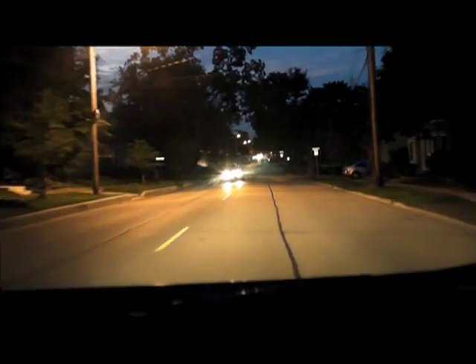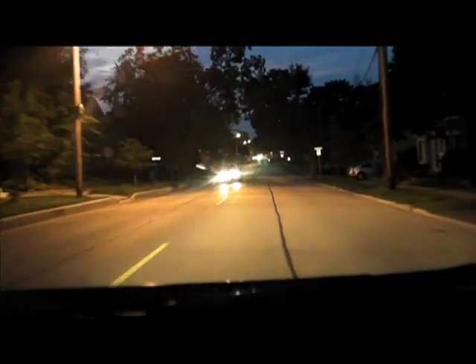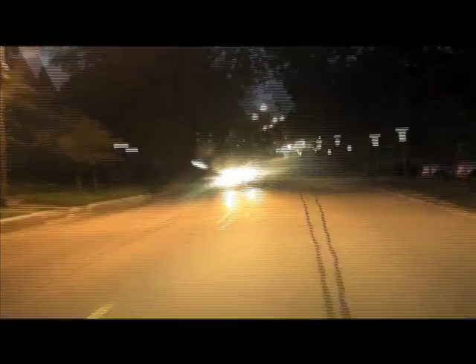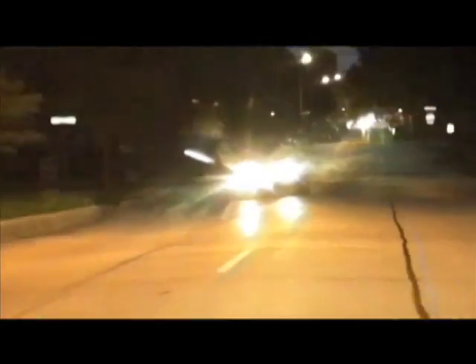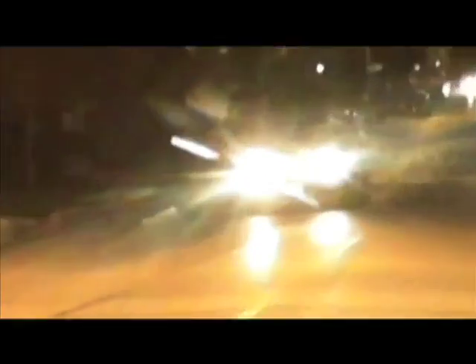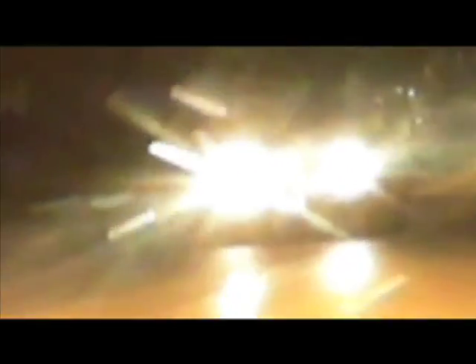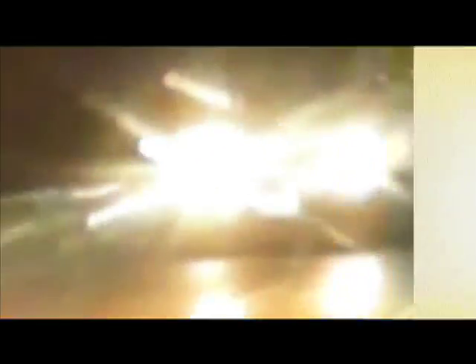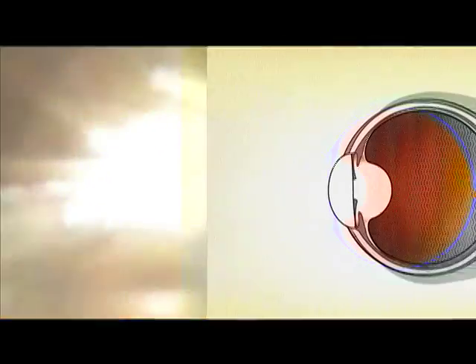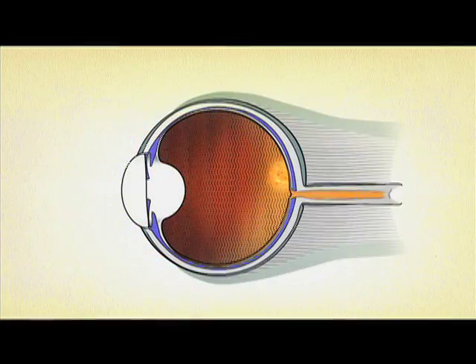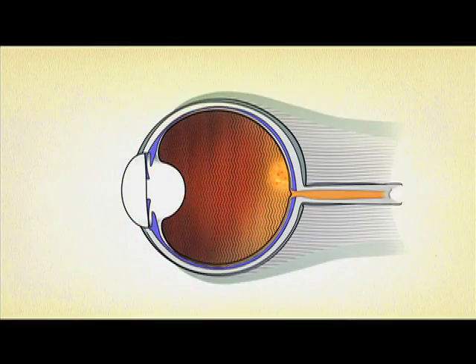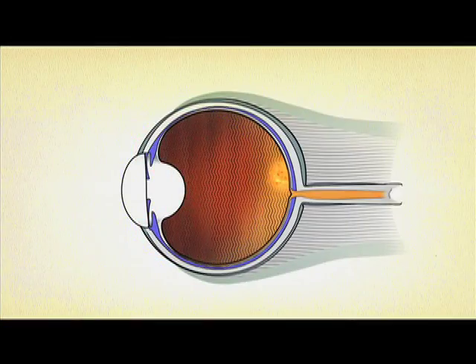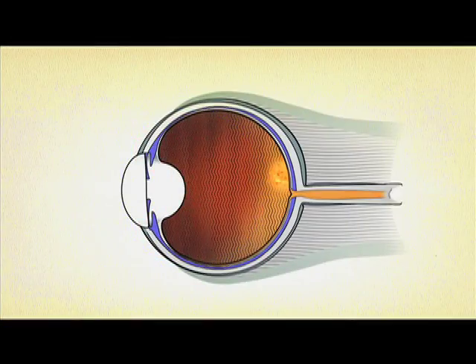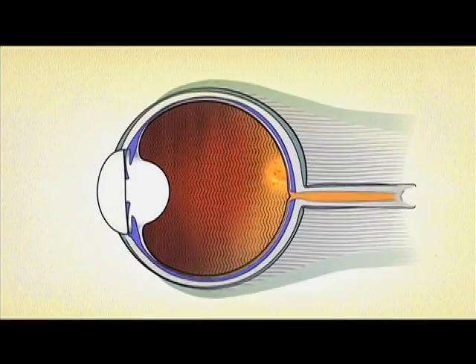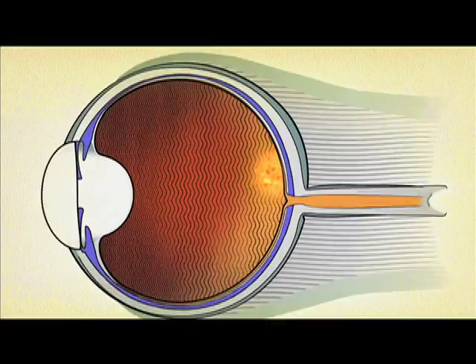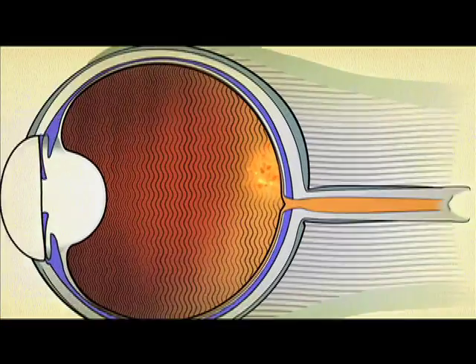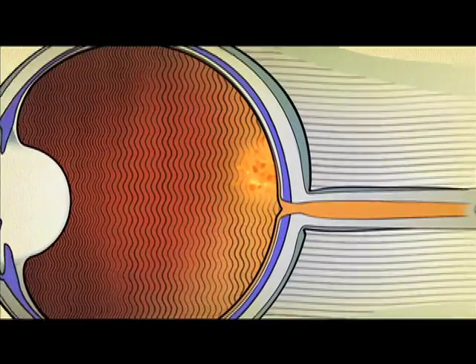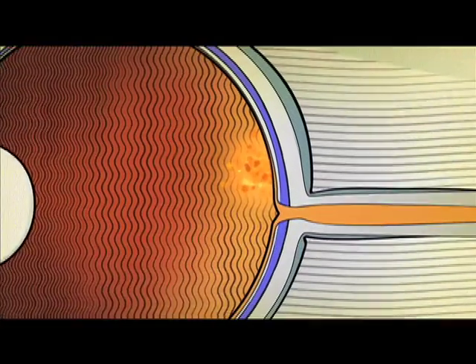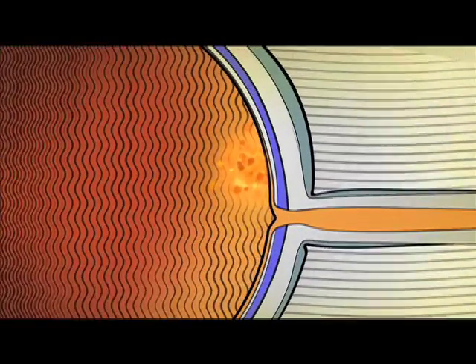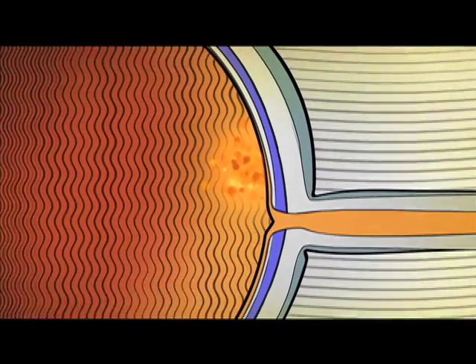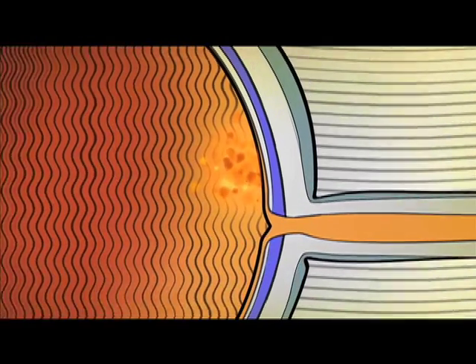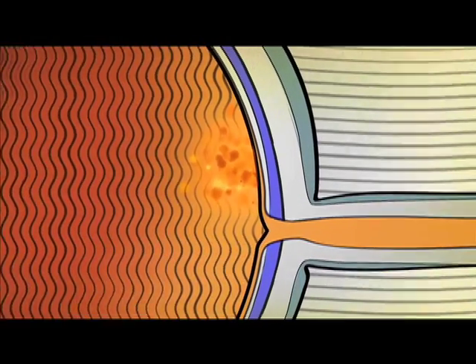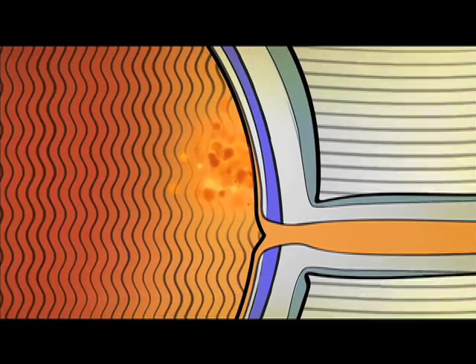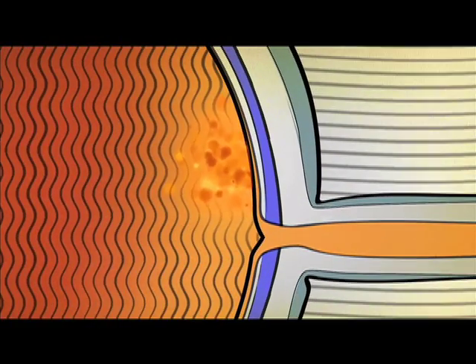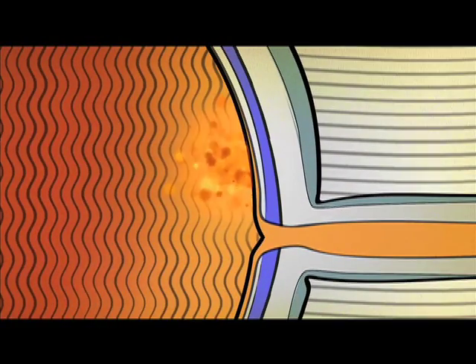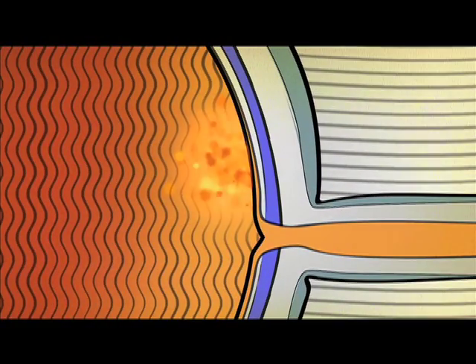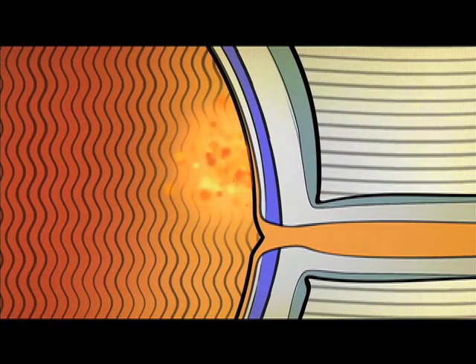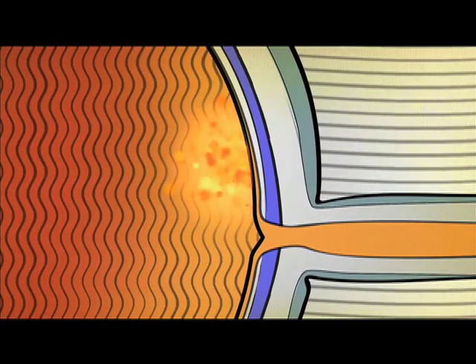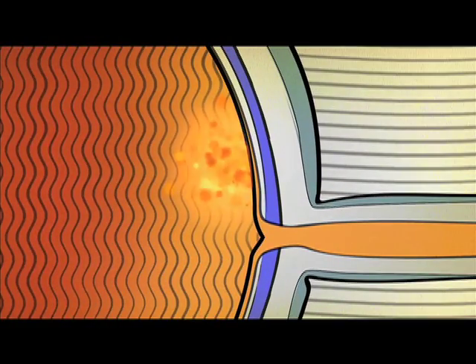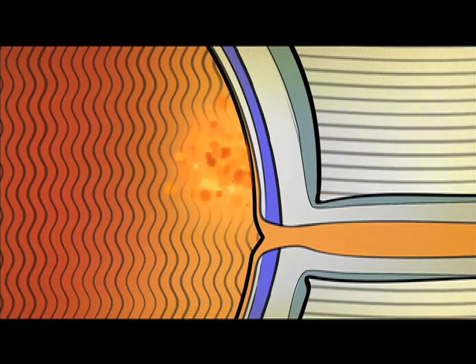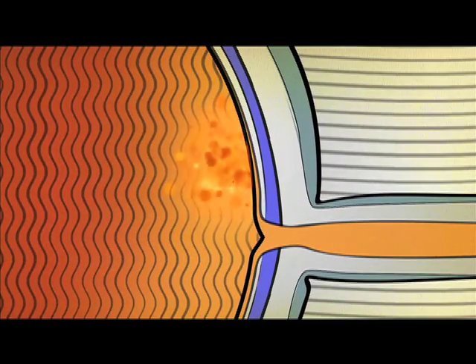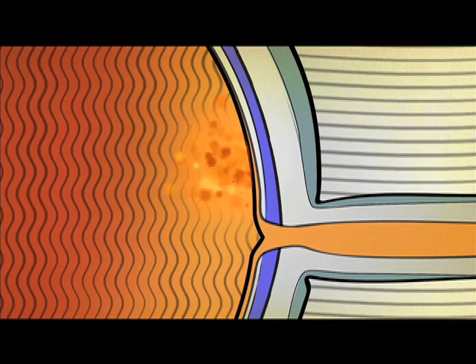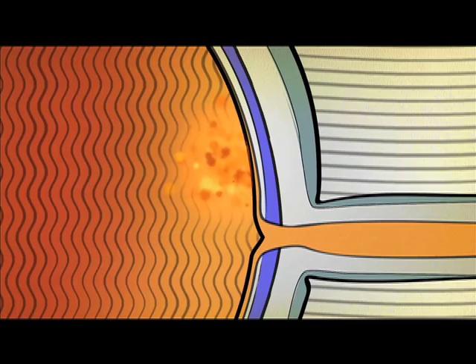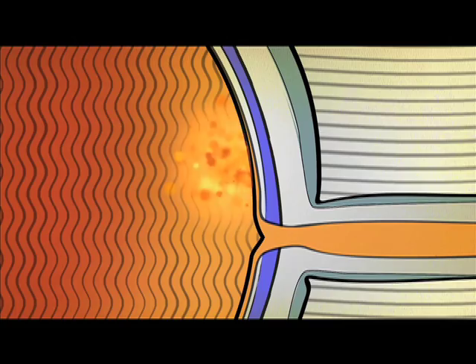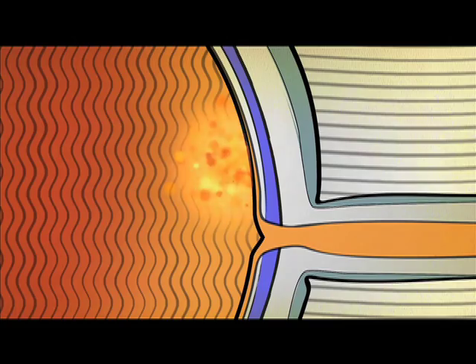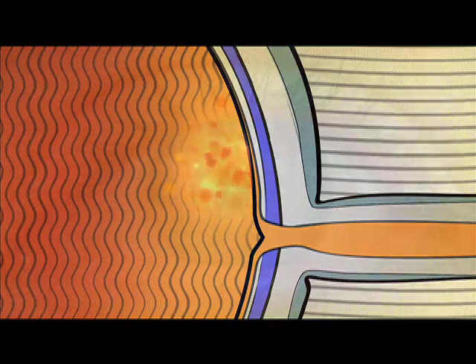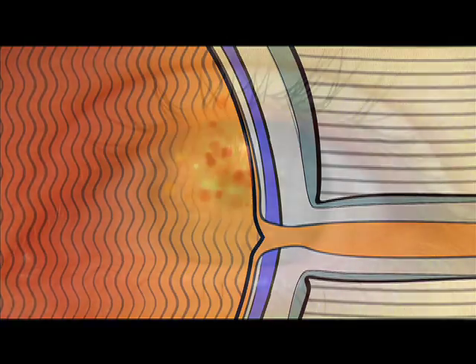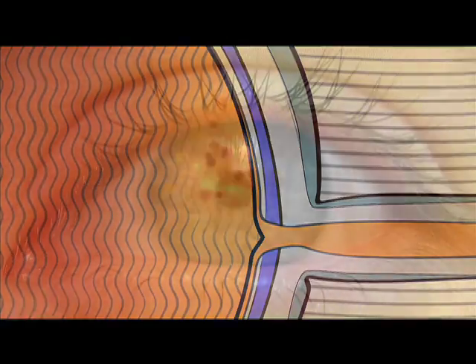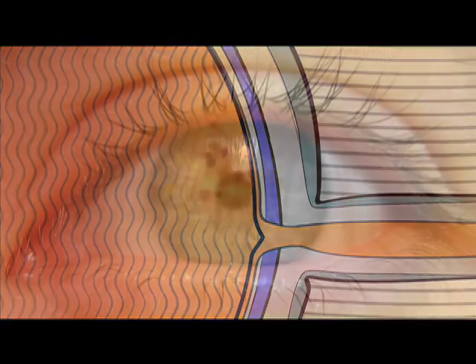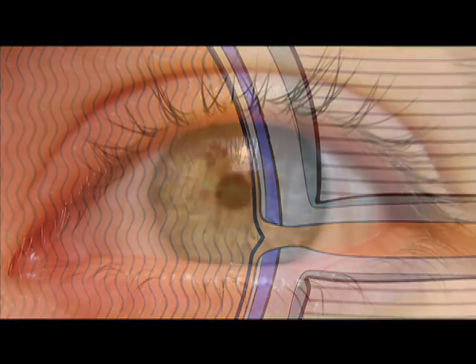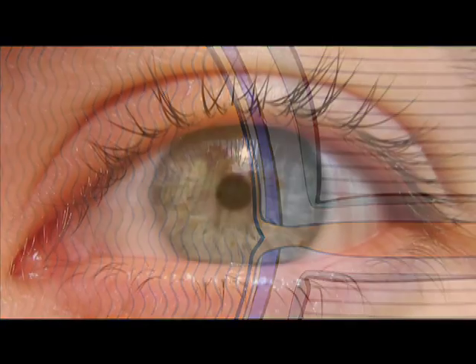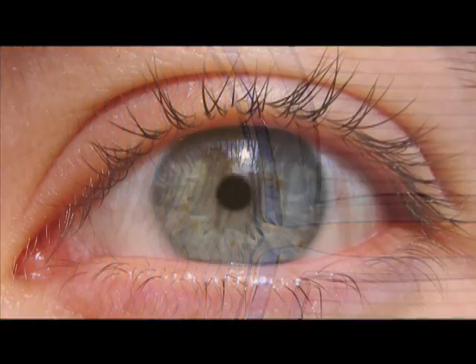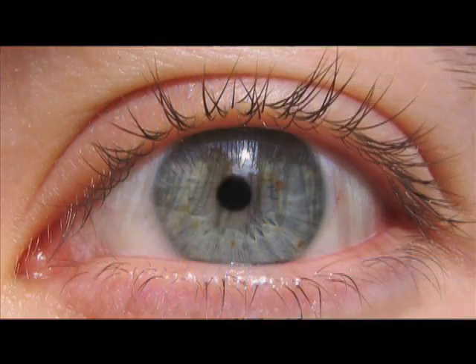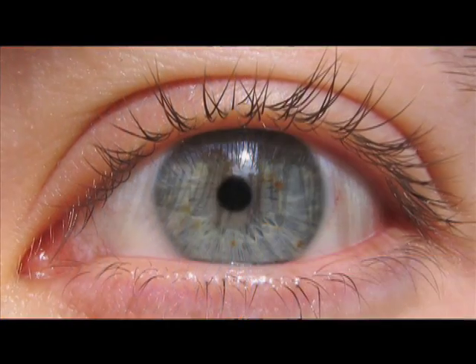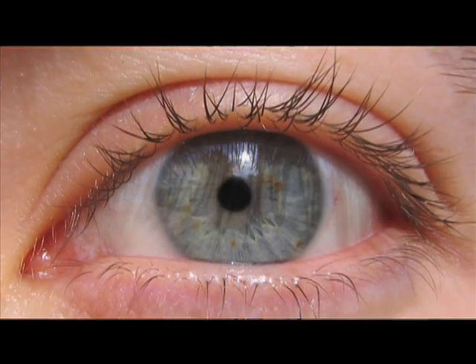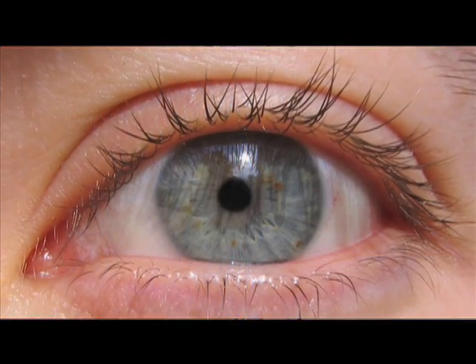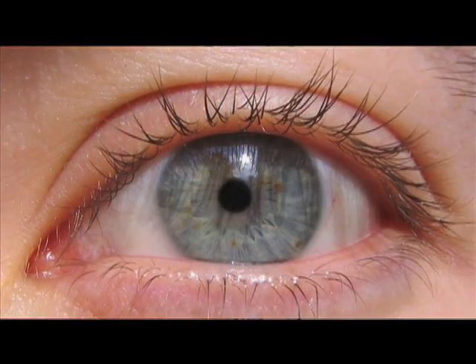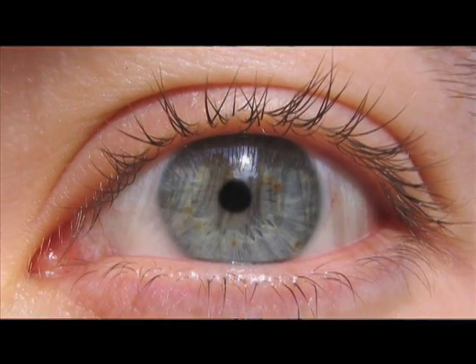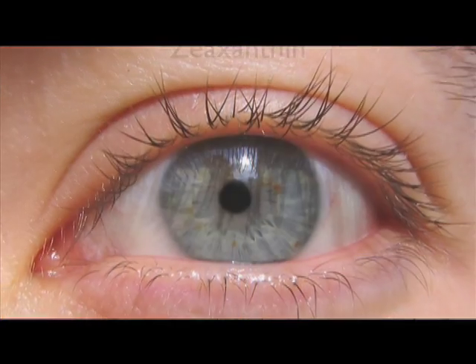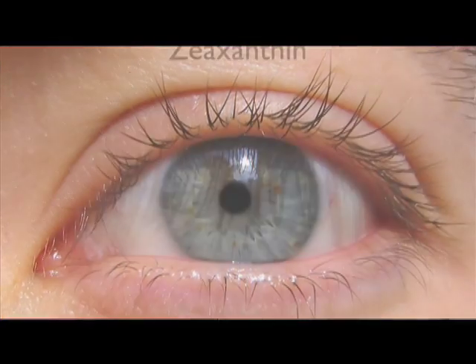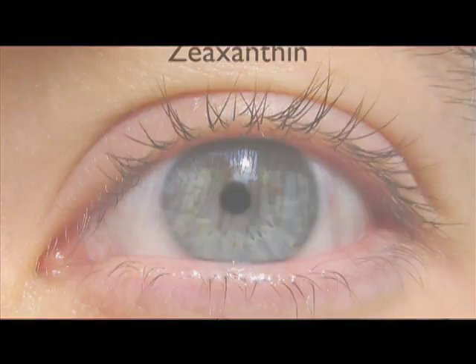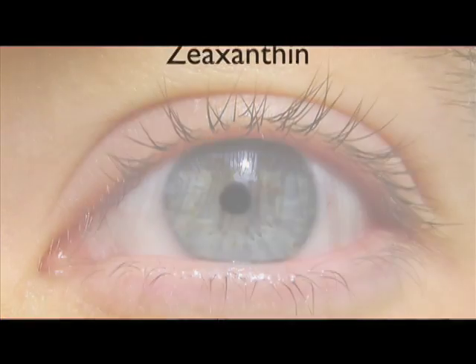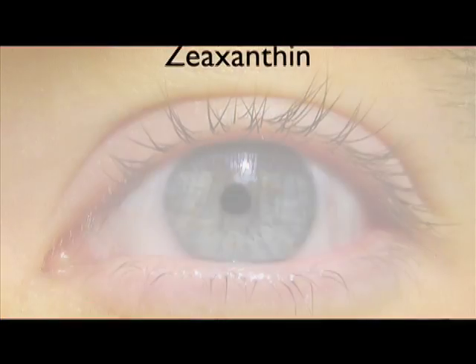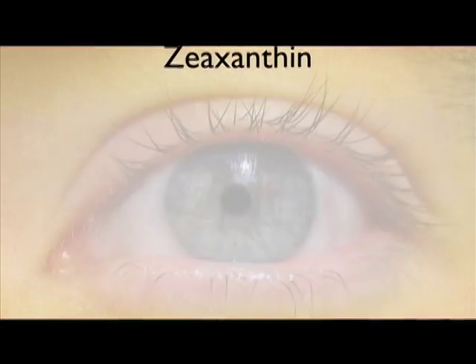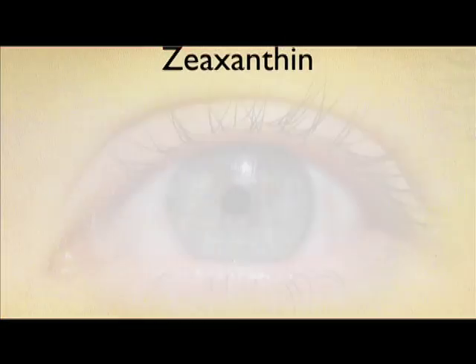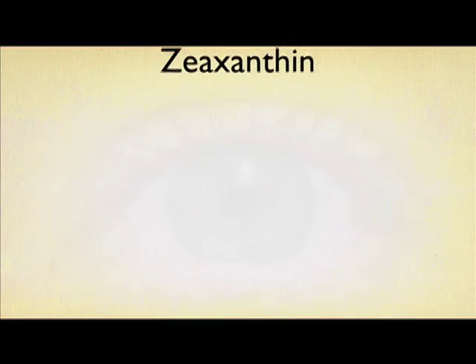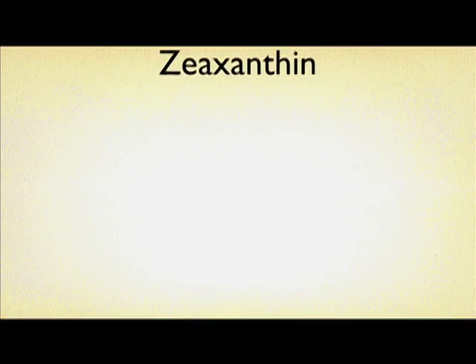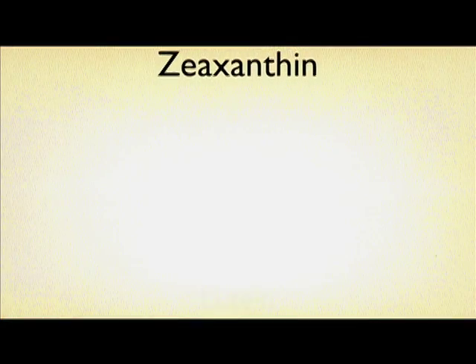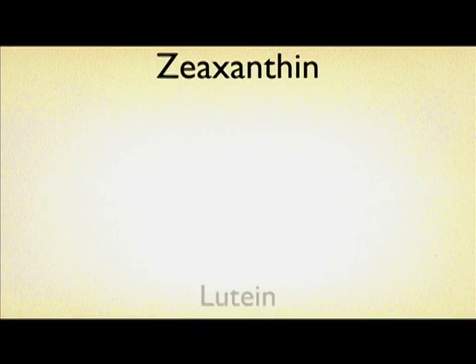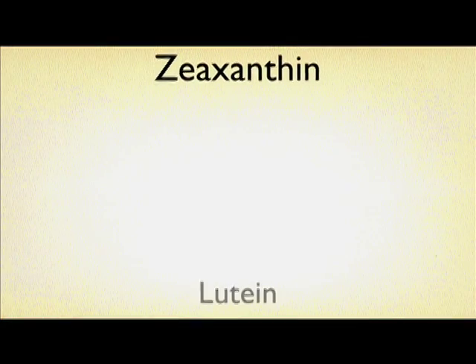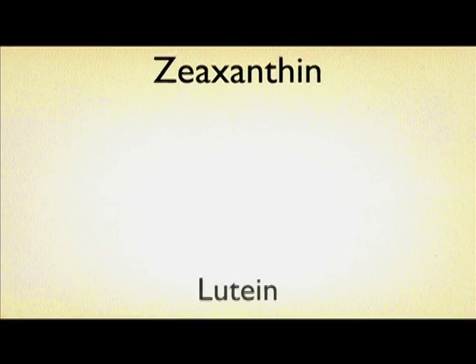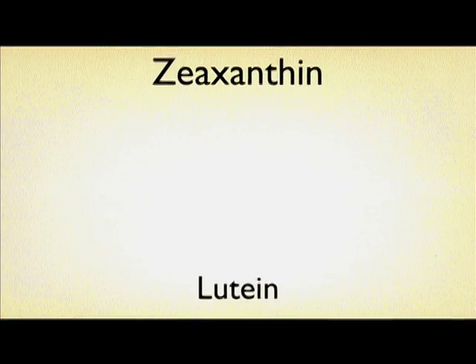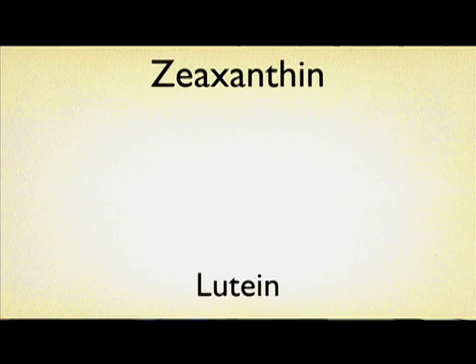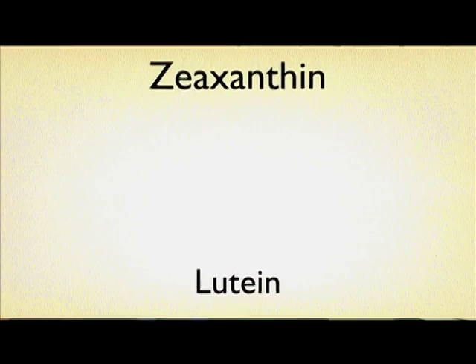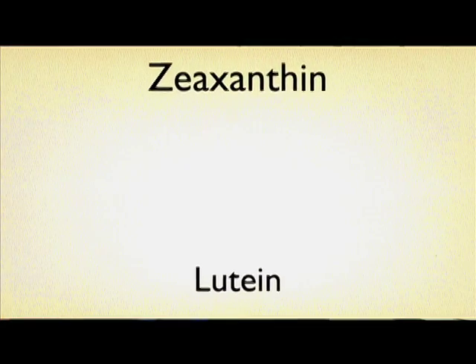The sharpest central vision occurs in the macula, which is protected by the macula pigment. Key parts of this are the organic pigments zeaxanthin and lutein.